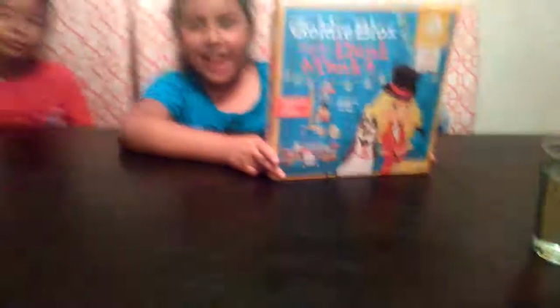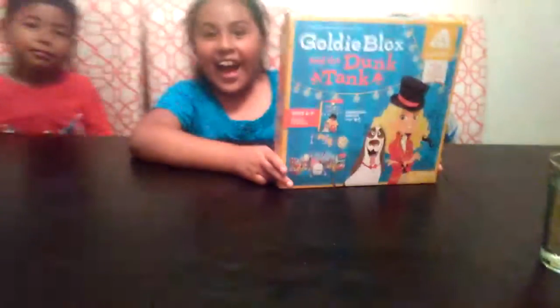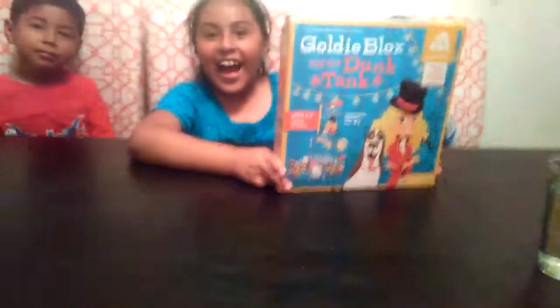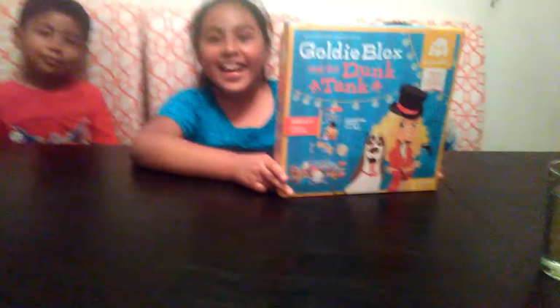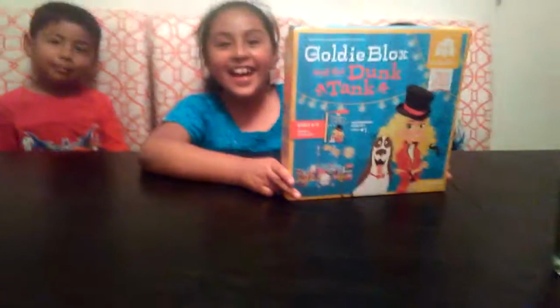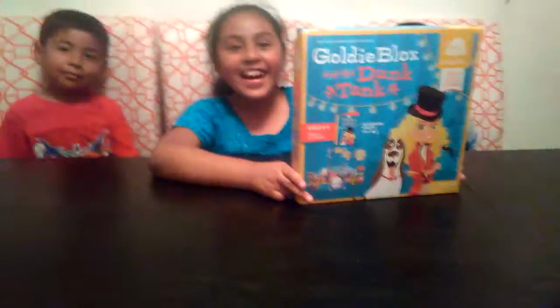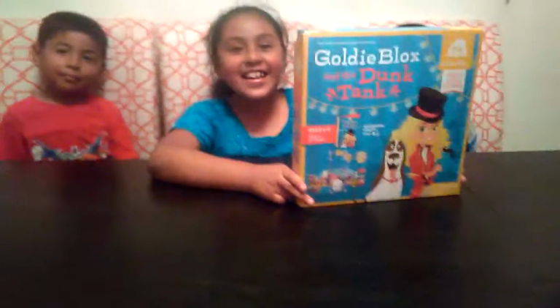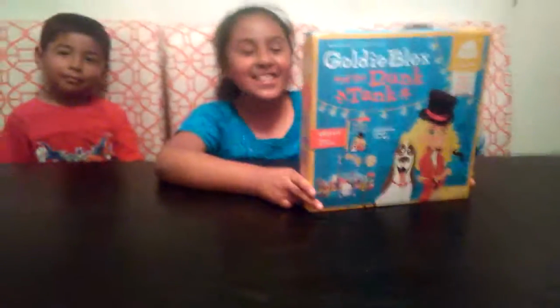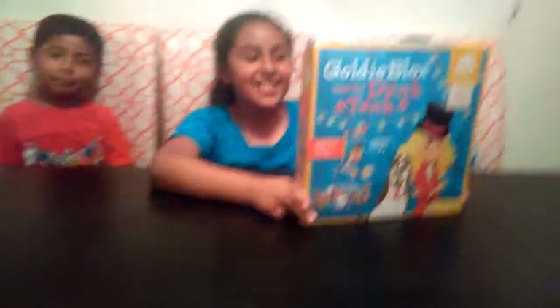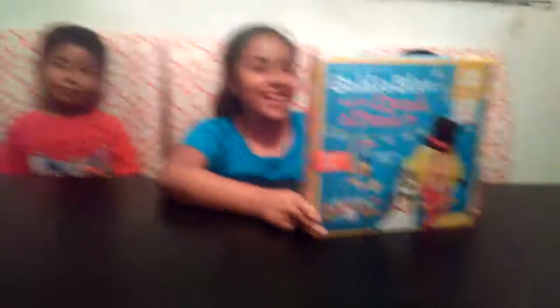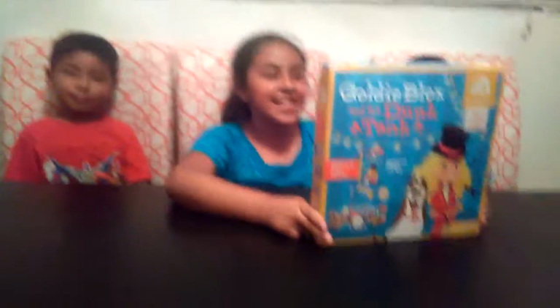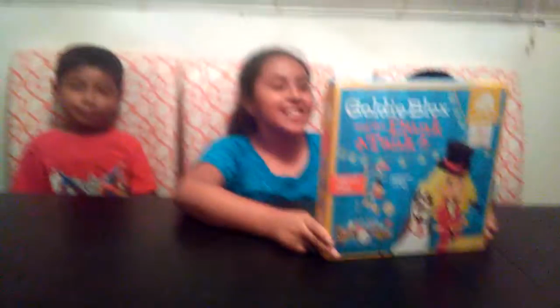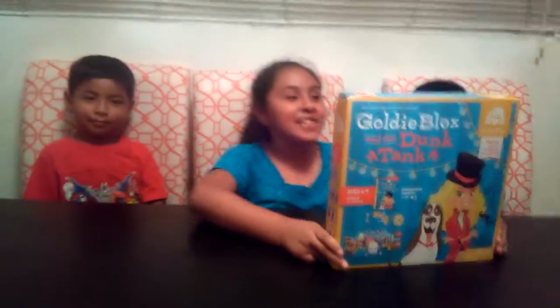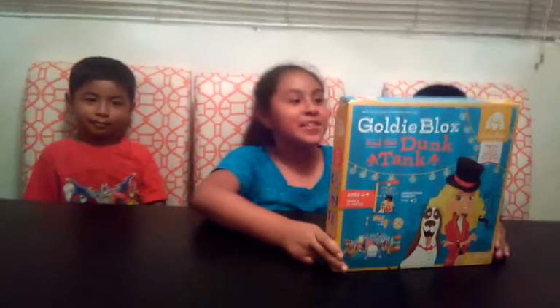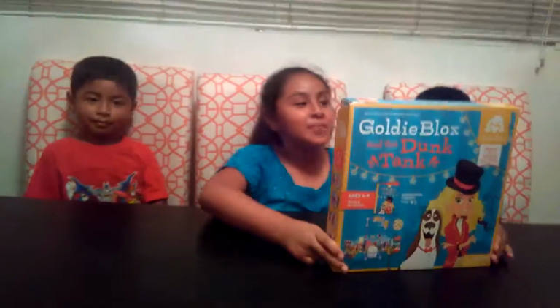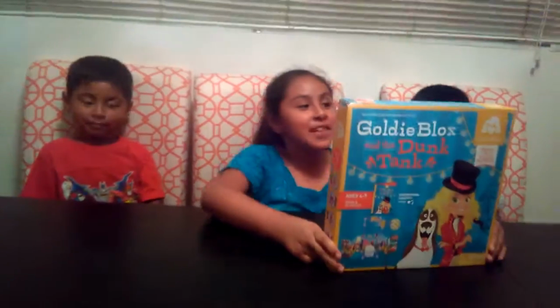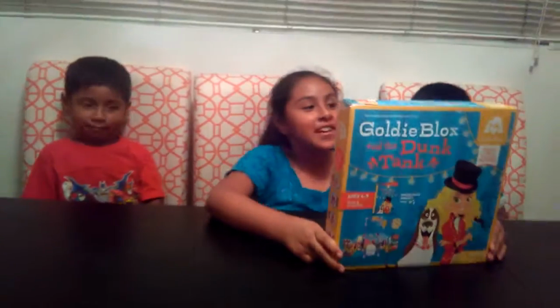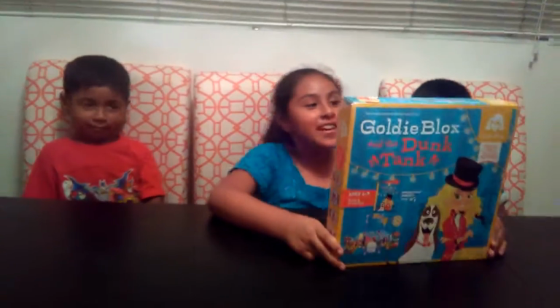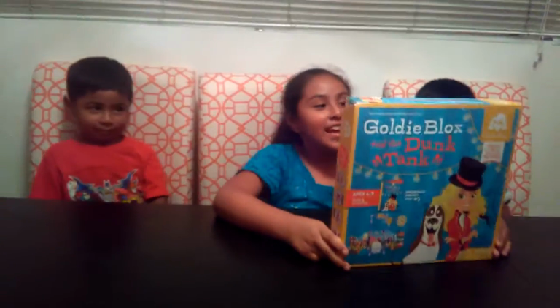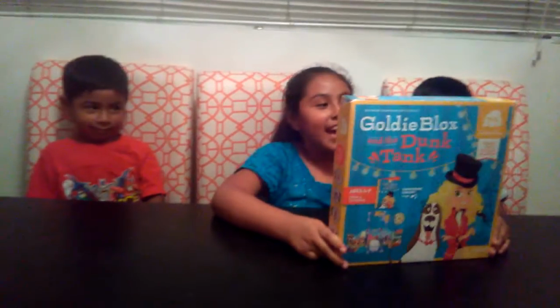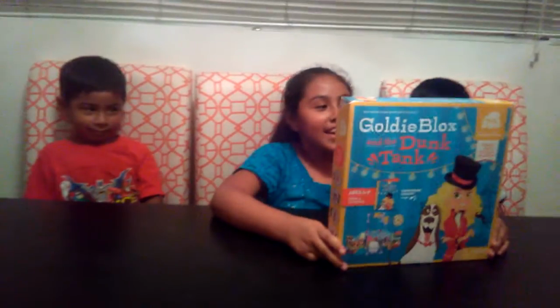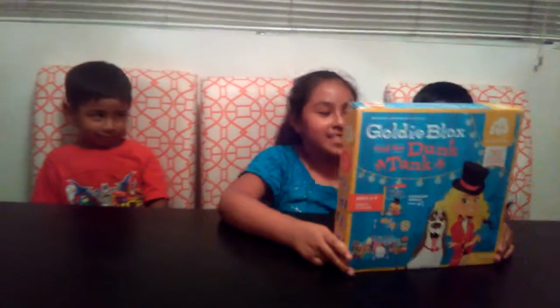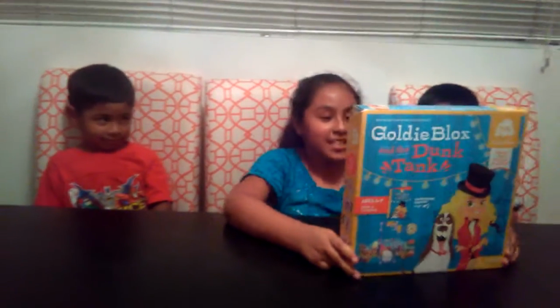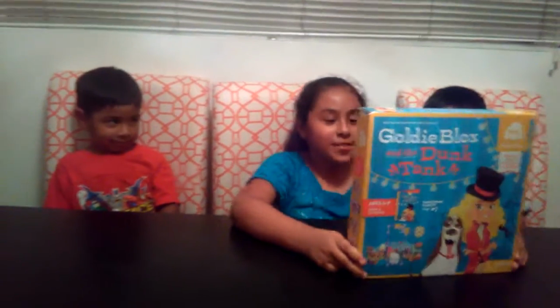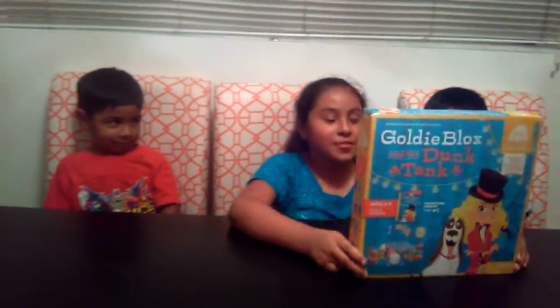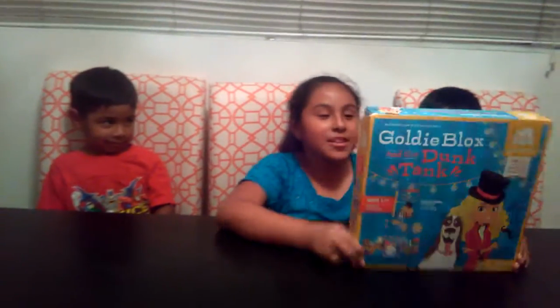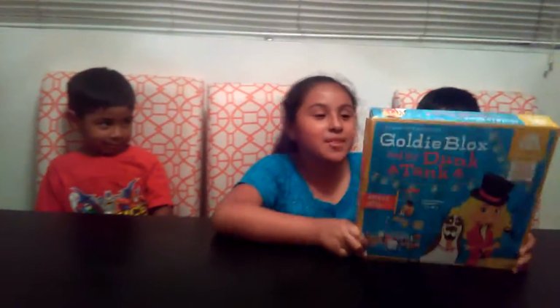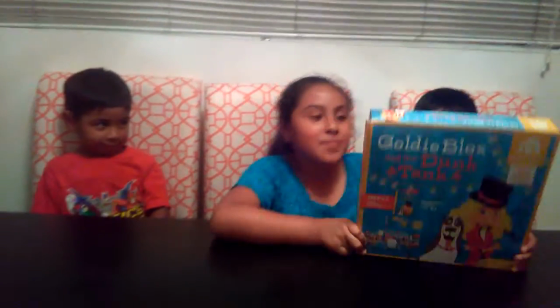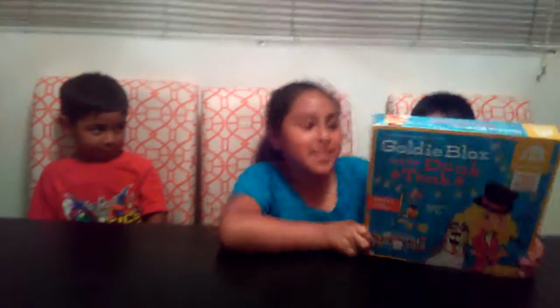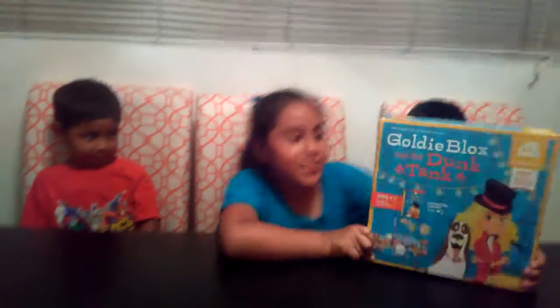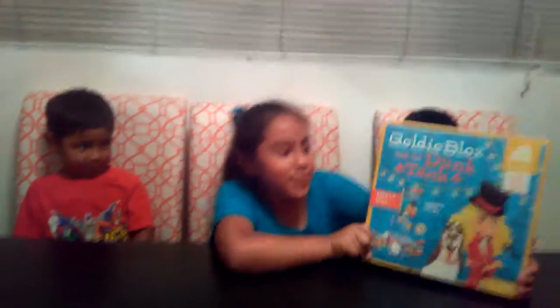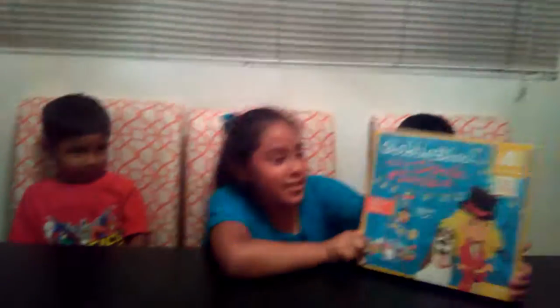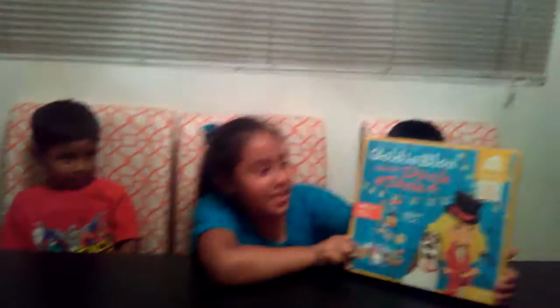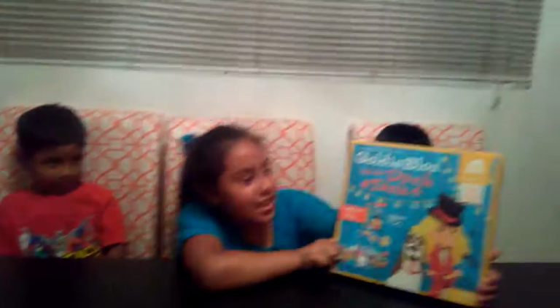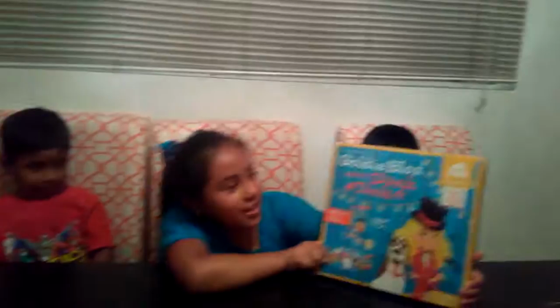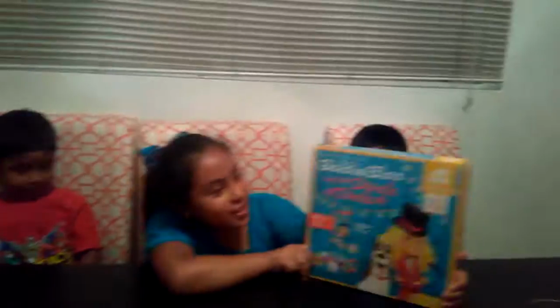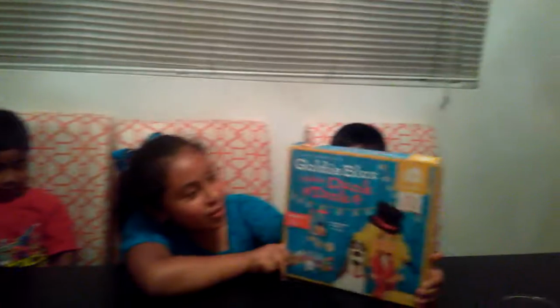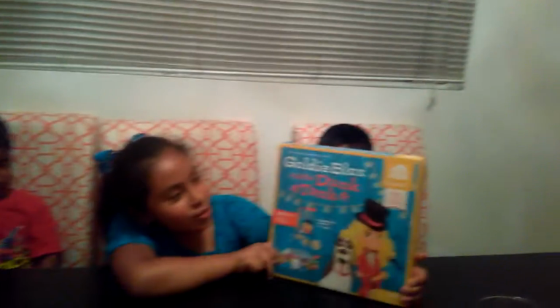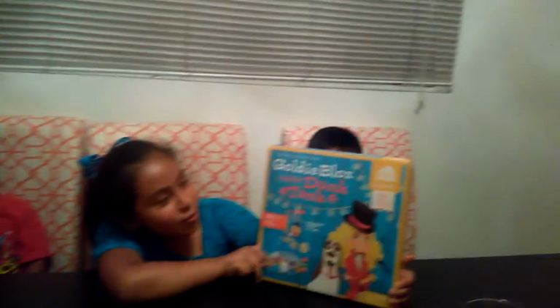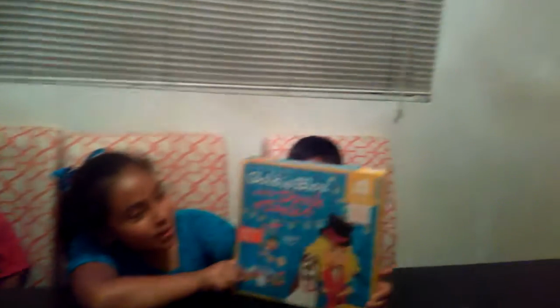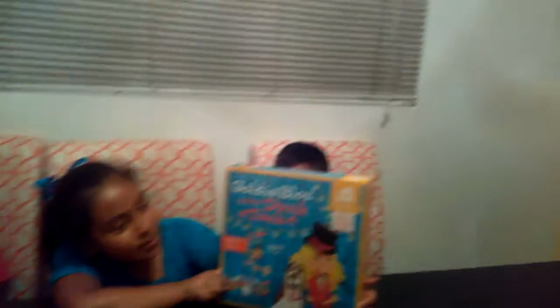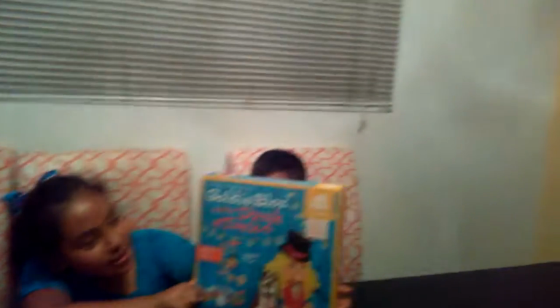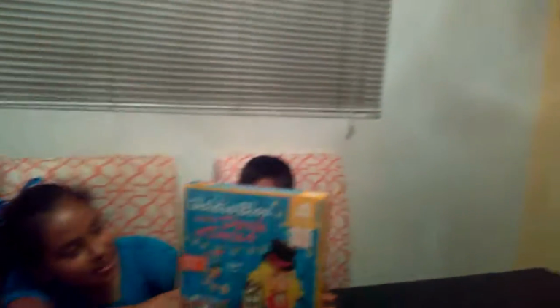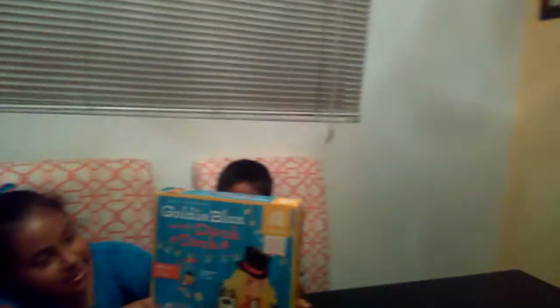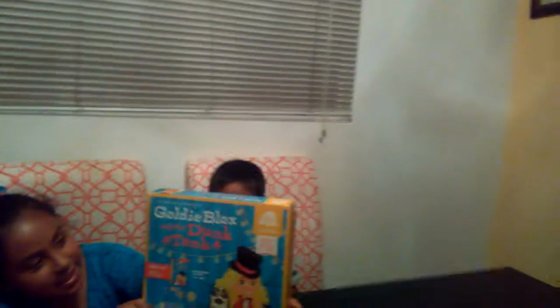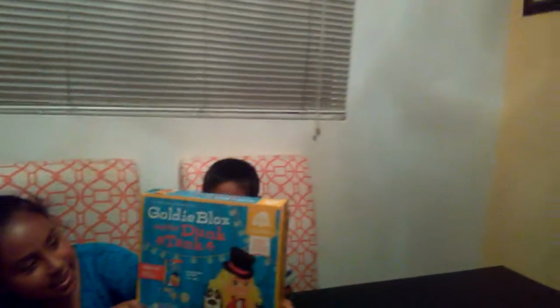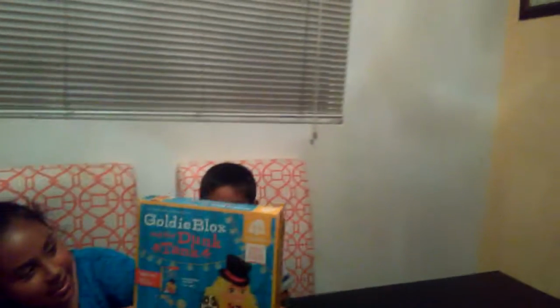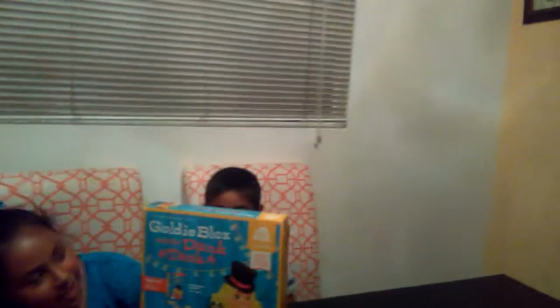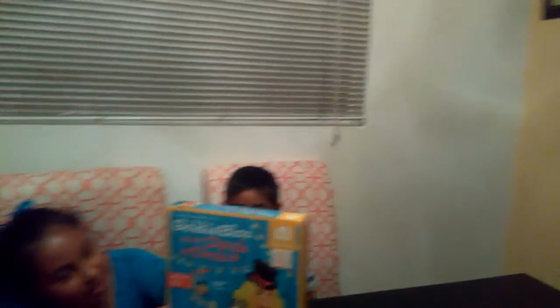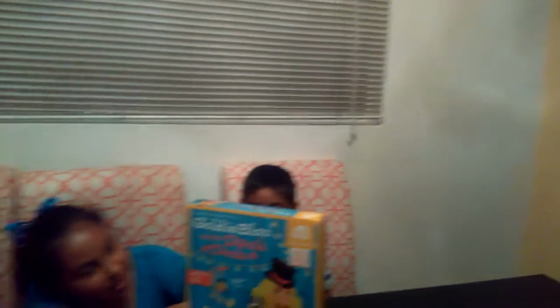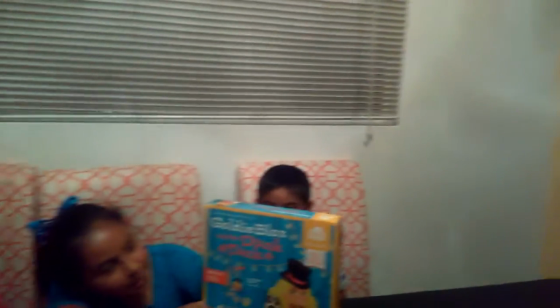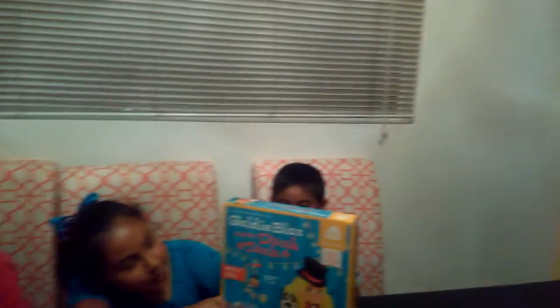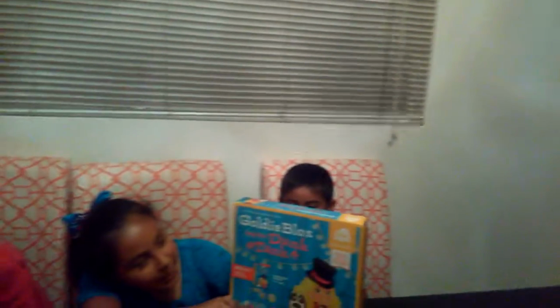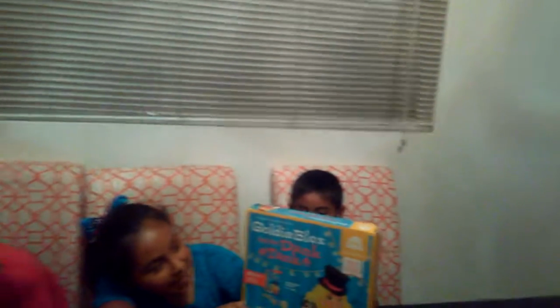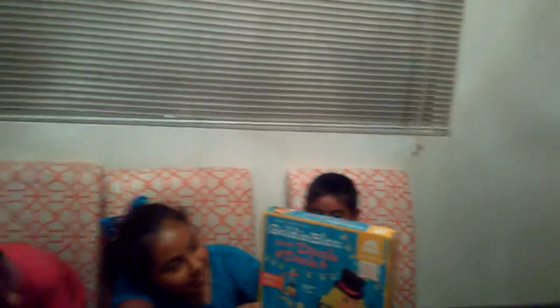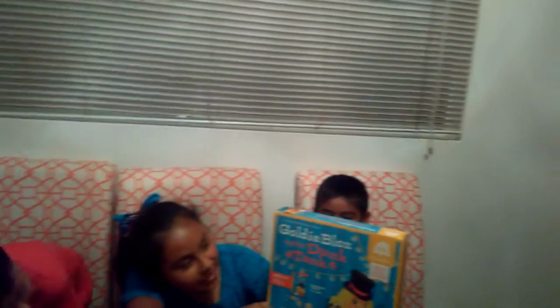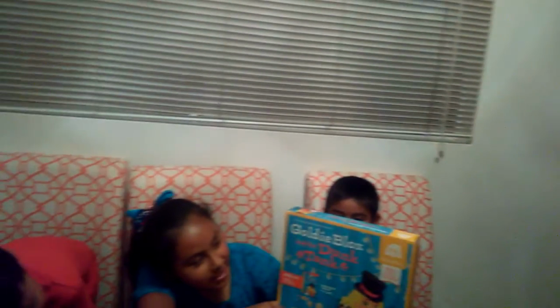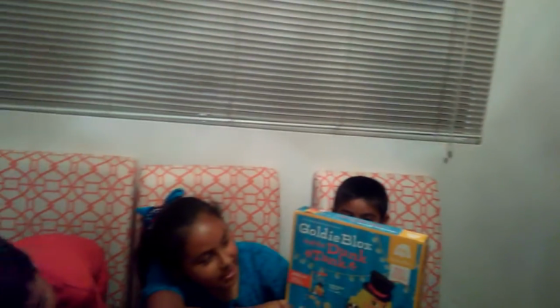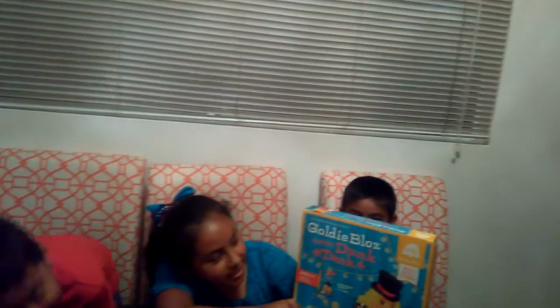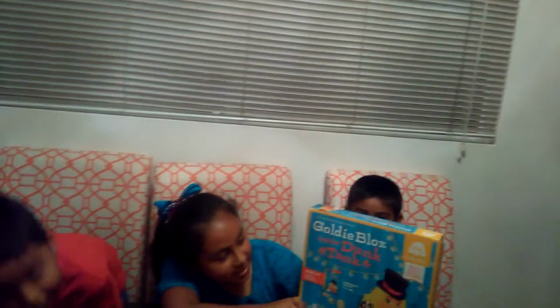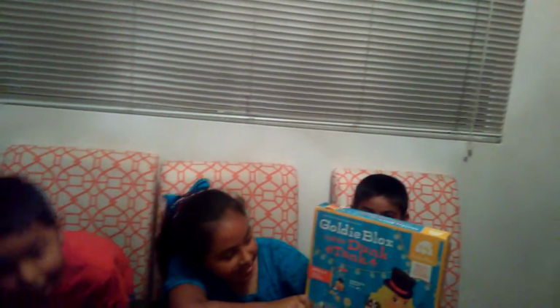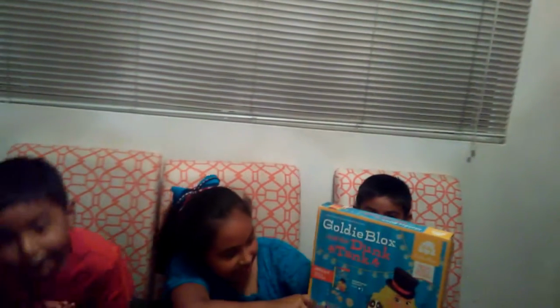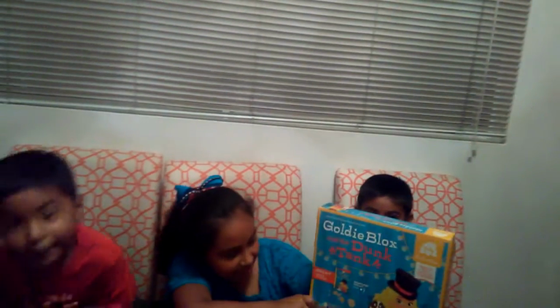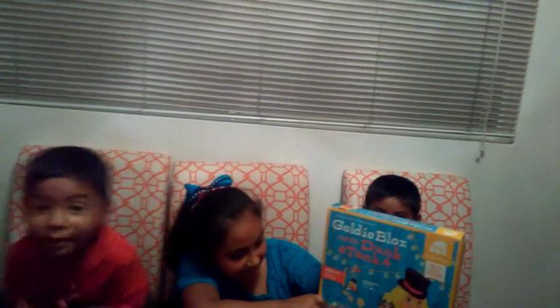Hi guys, it's Jazzy and Suf here, and today we're going to be doing the Goldie Blocks and the Dump Tank.